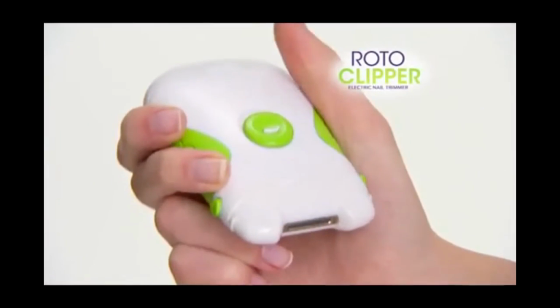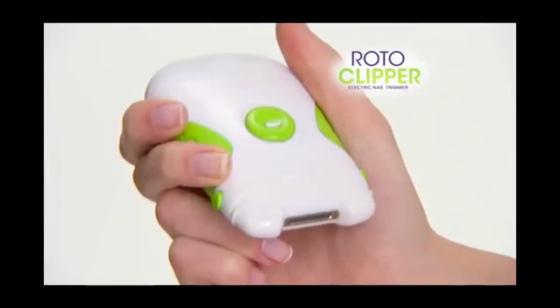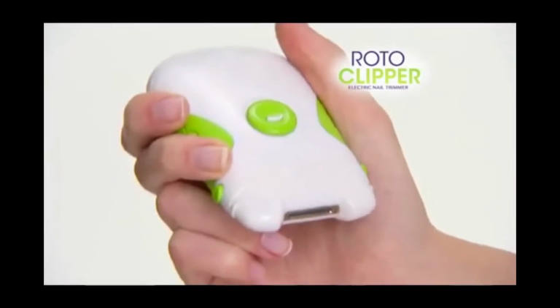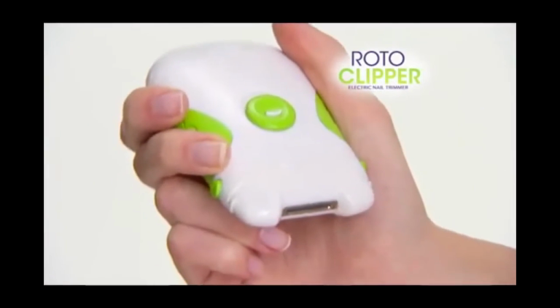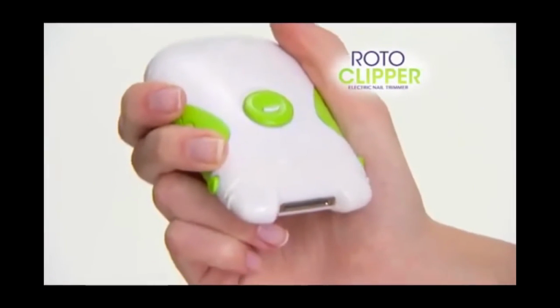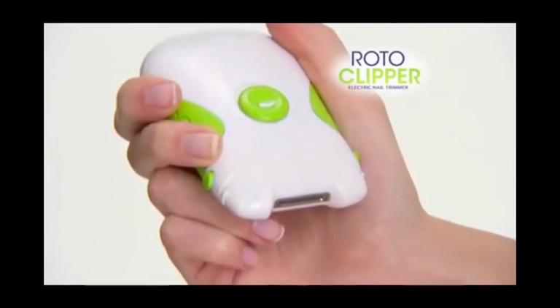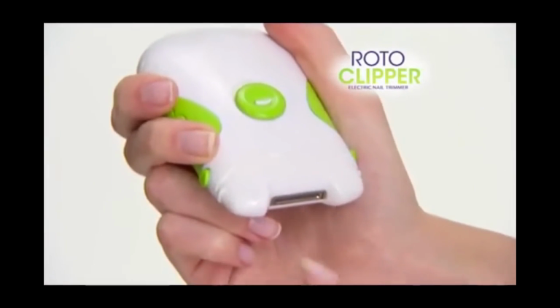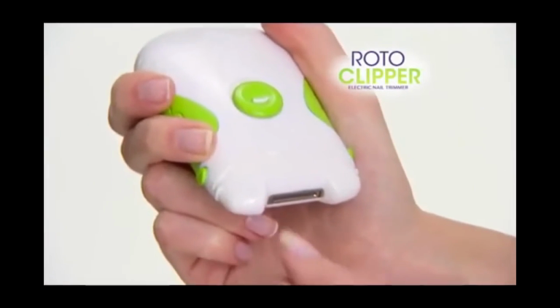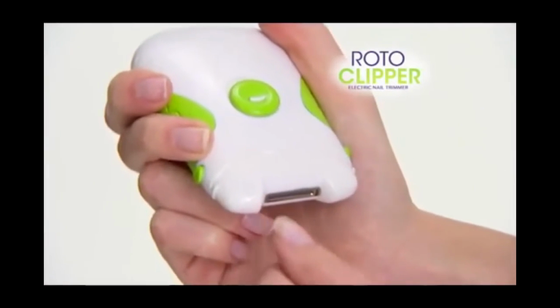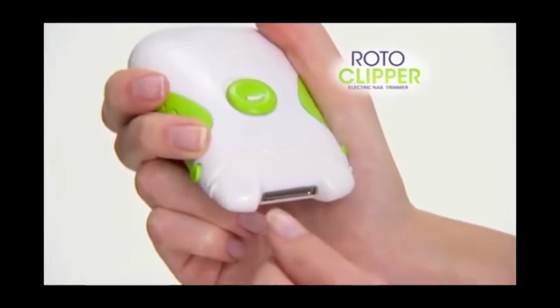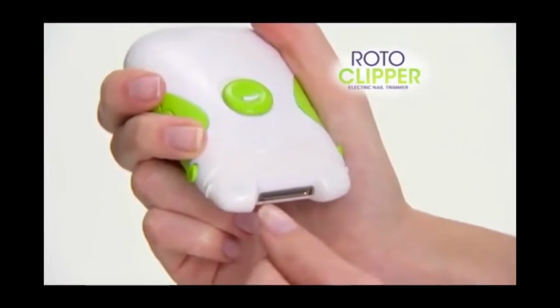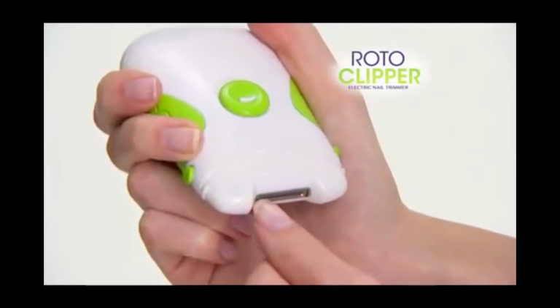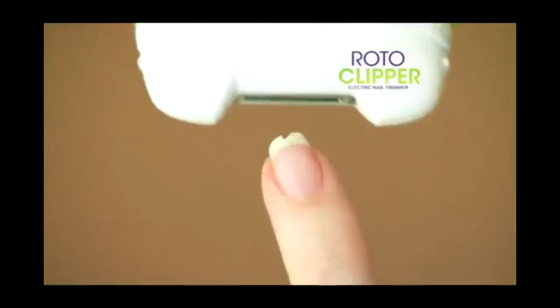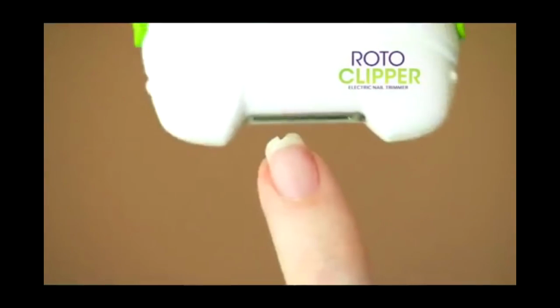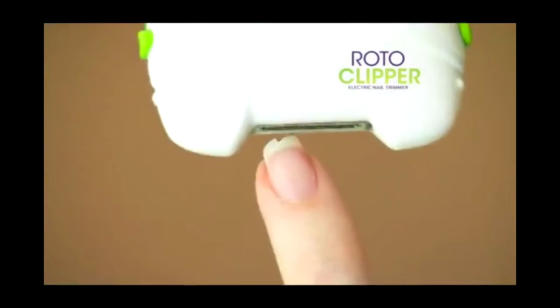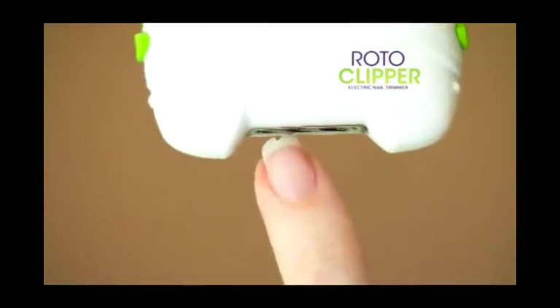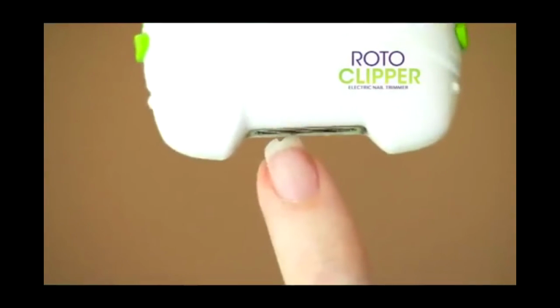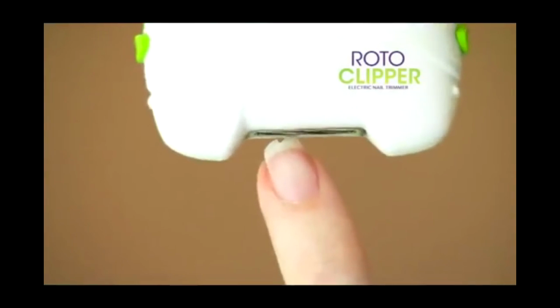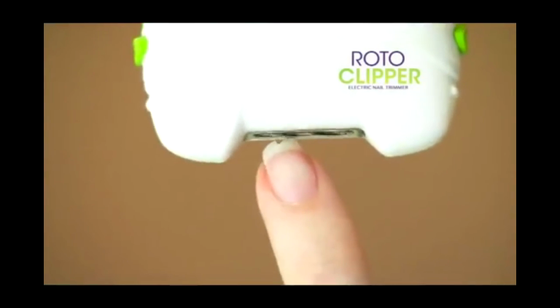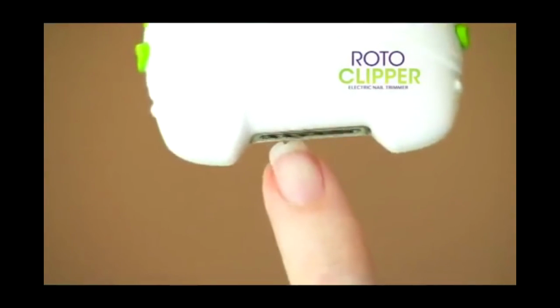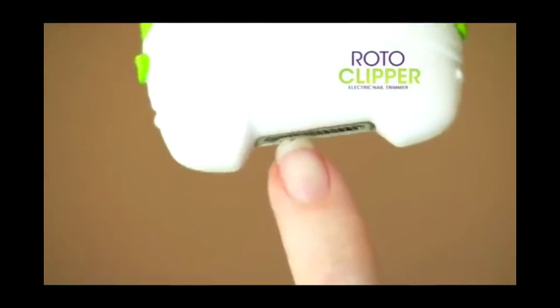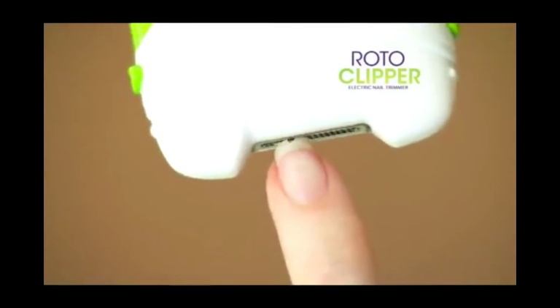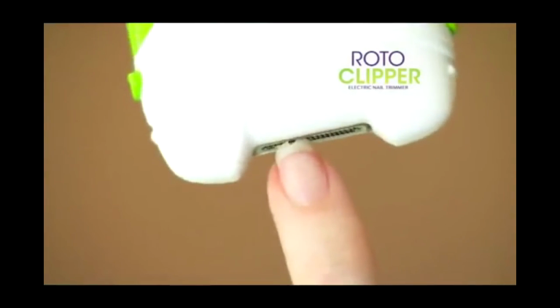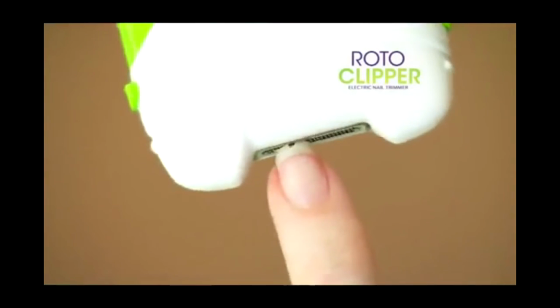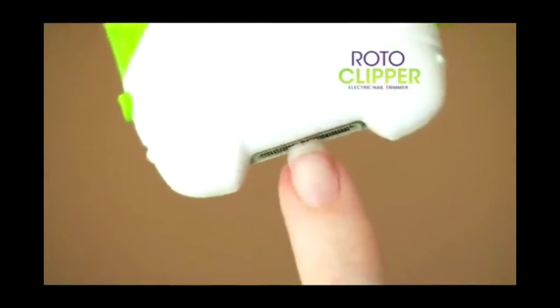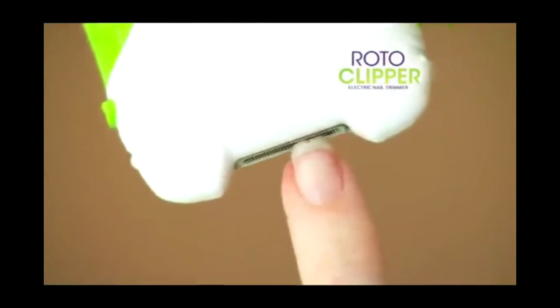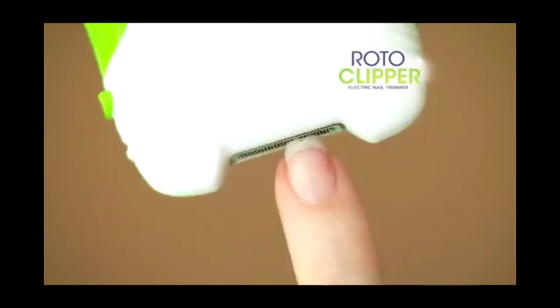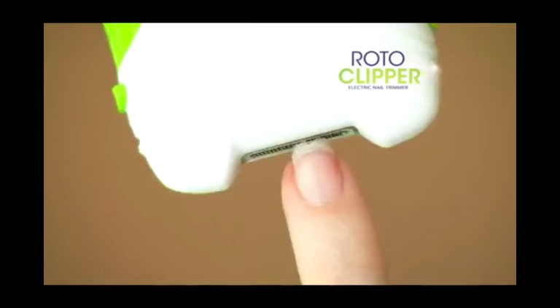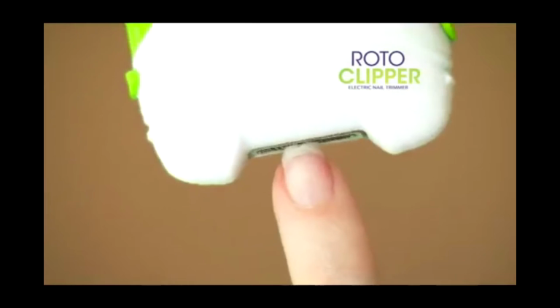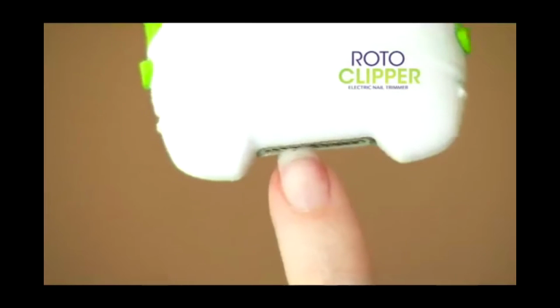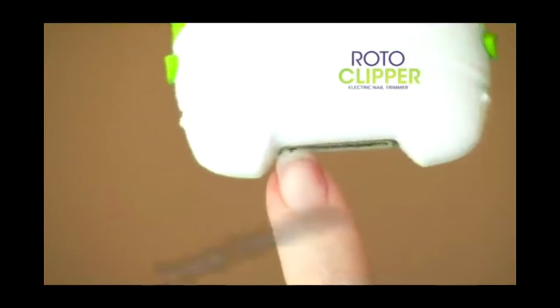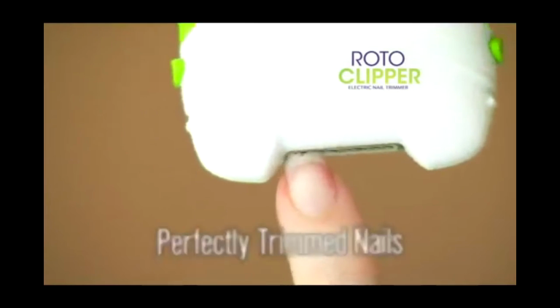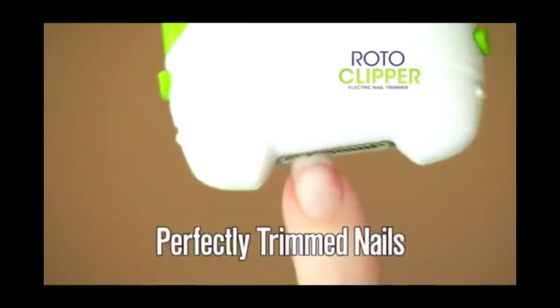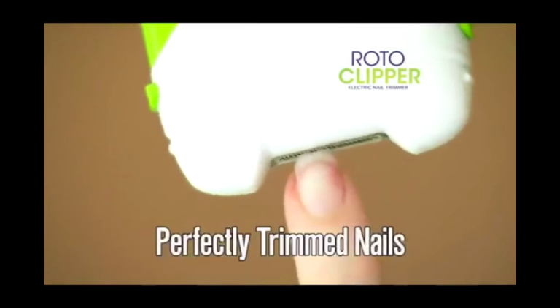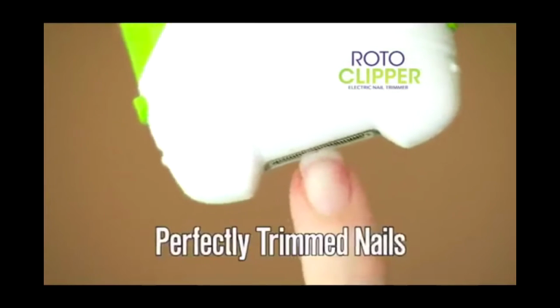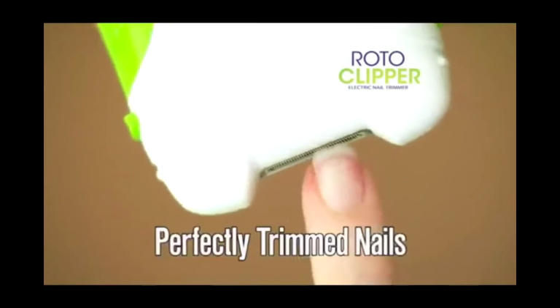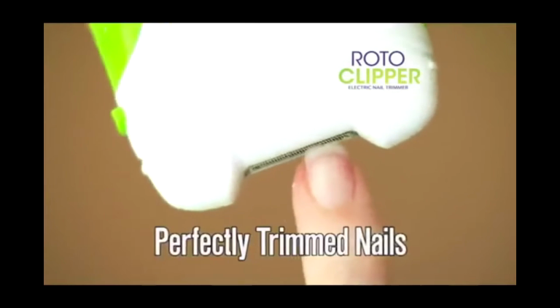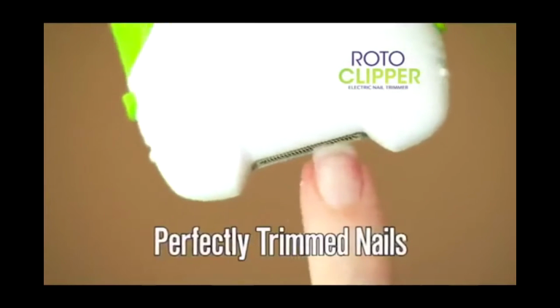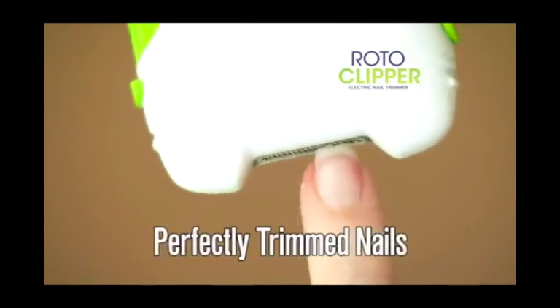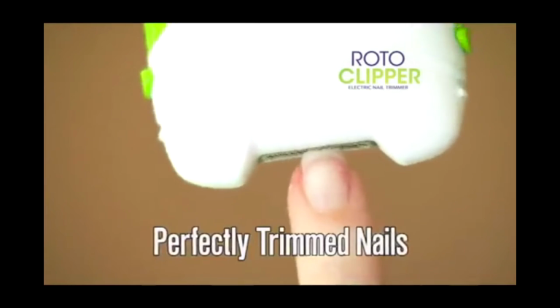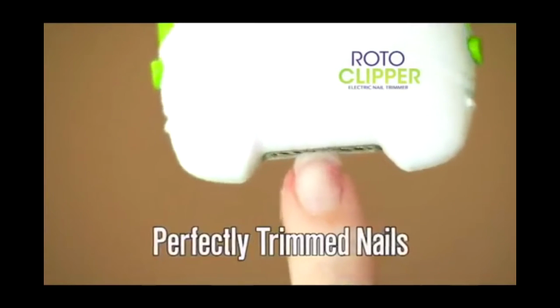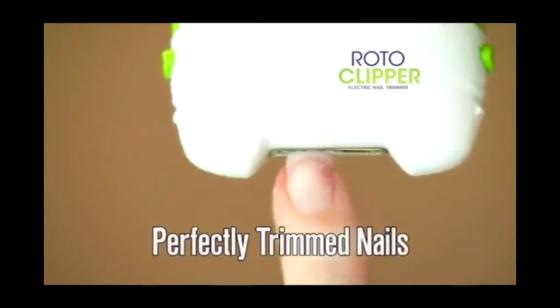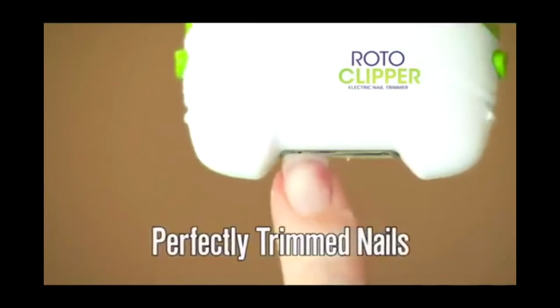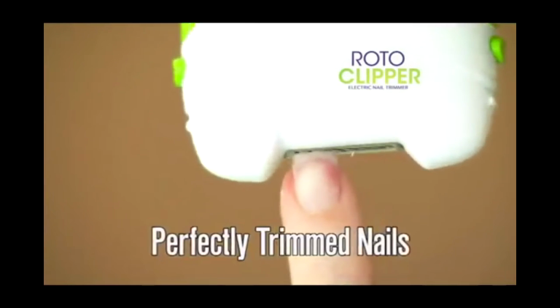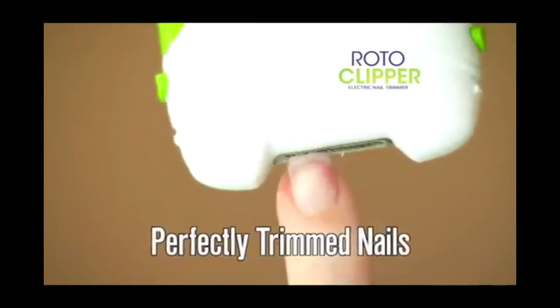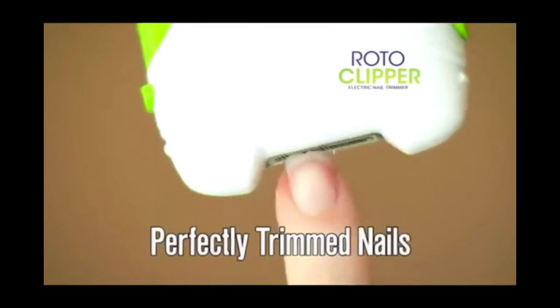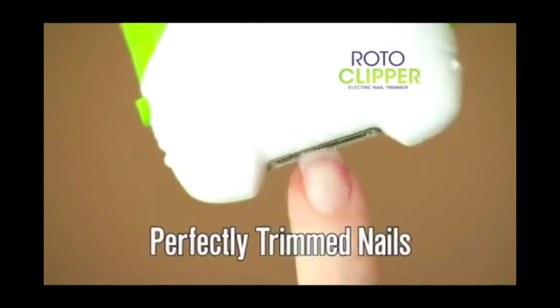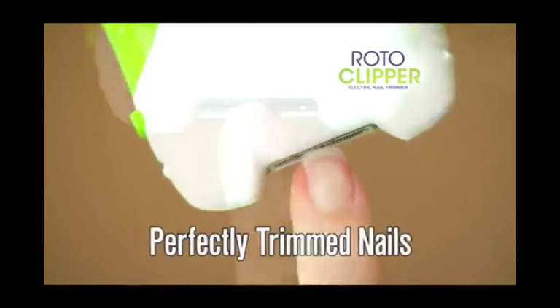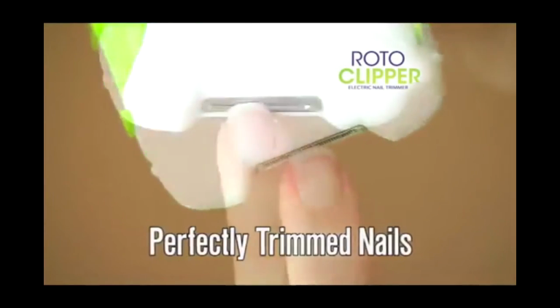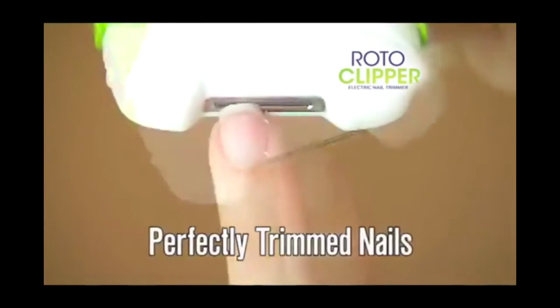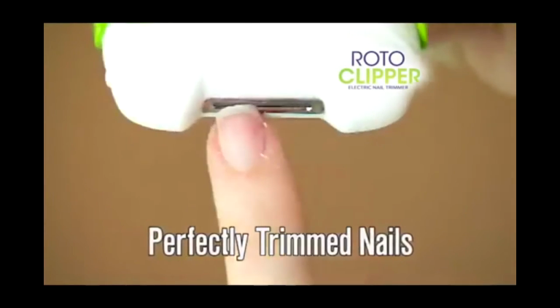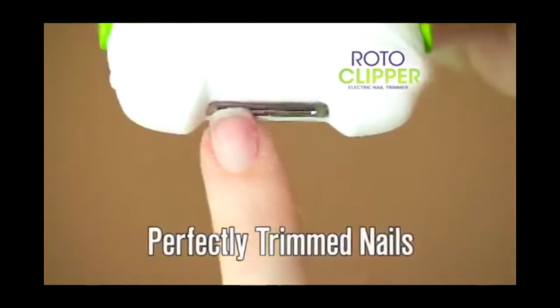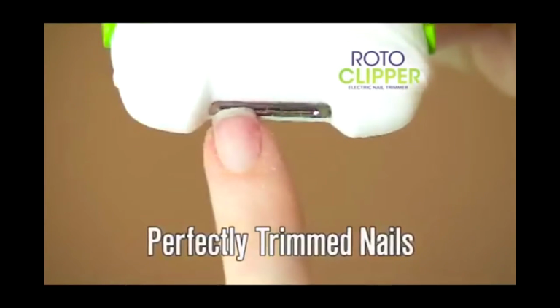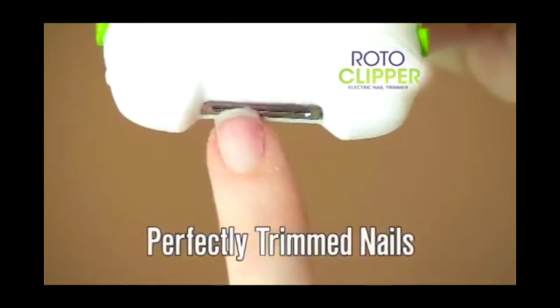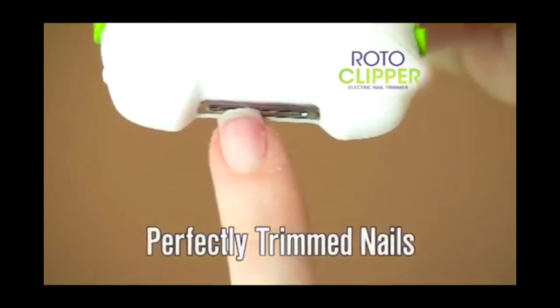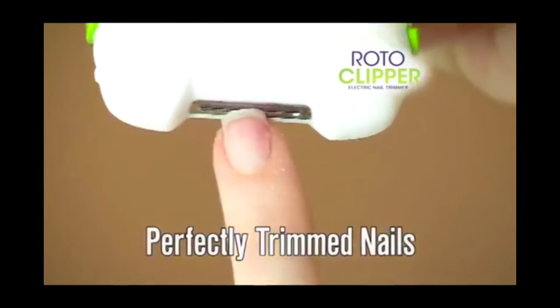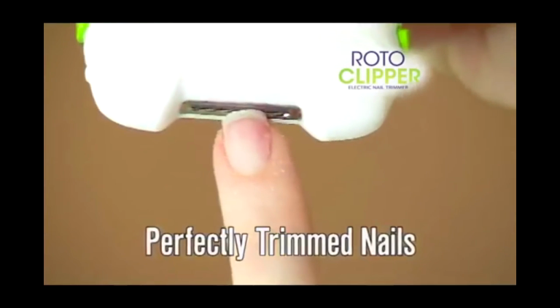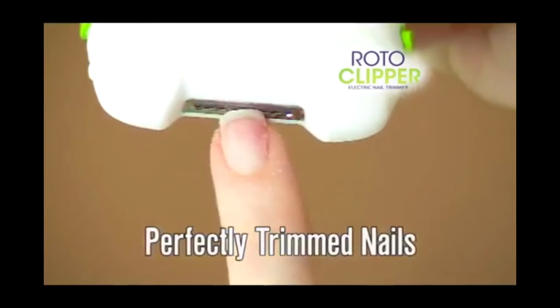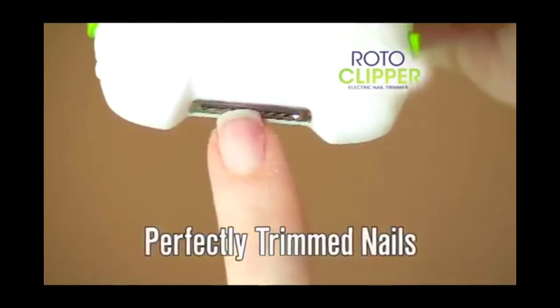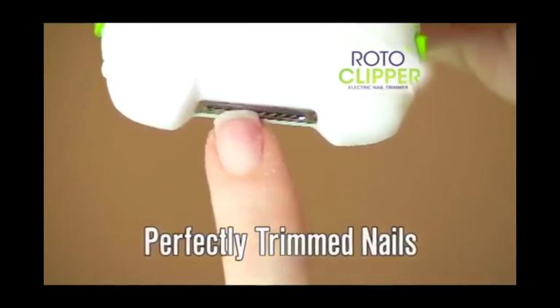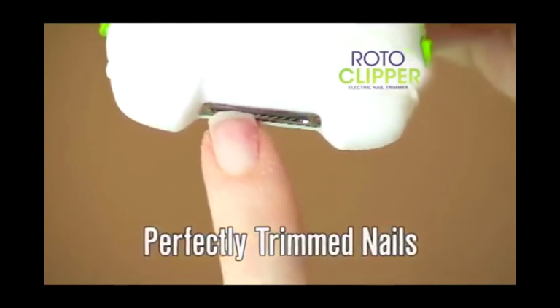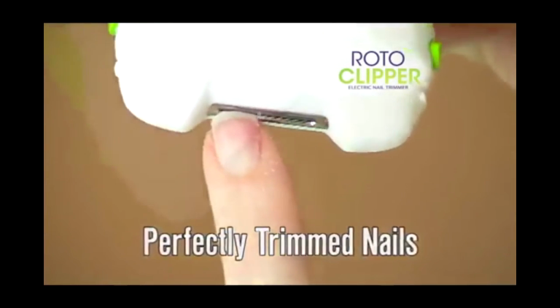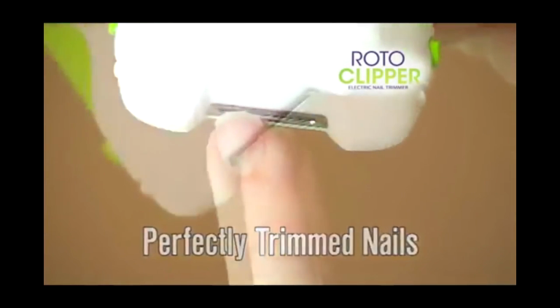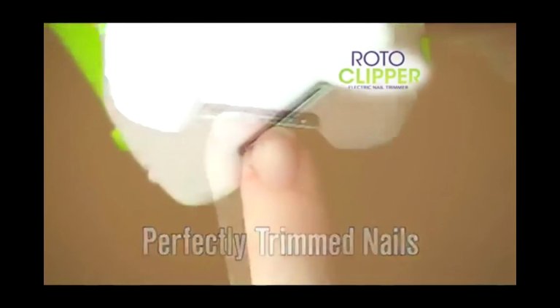It's the Roto Clipper. This lawnmower of a nail clipper is perfect for people who have giant cracks in their nails and want to make their nails as sharp as saw blades.